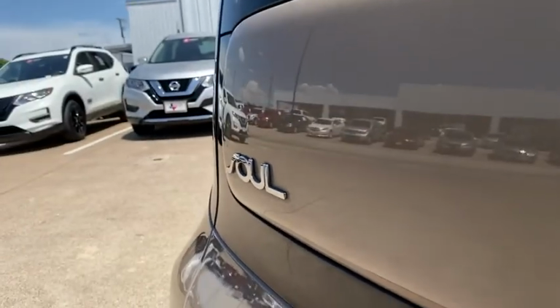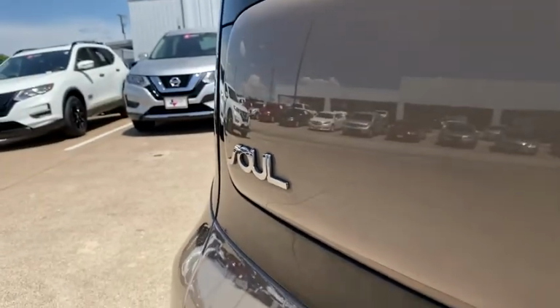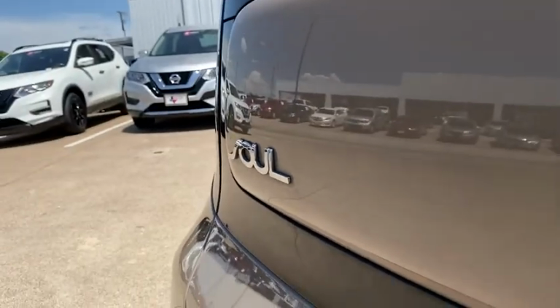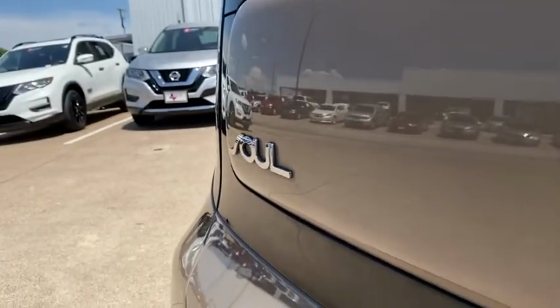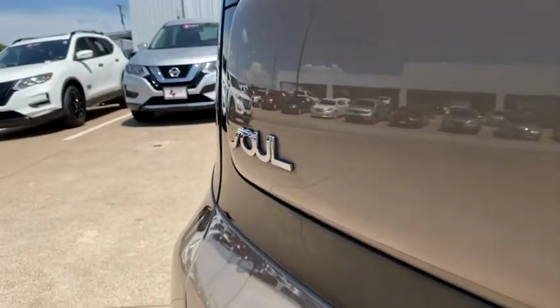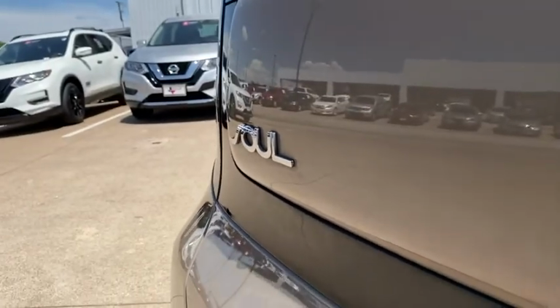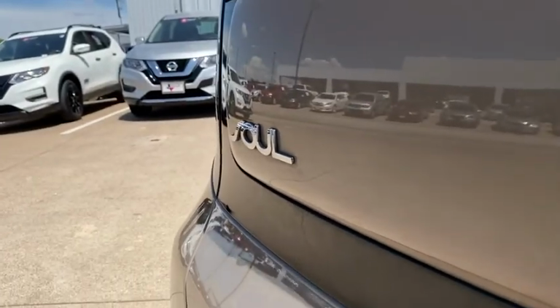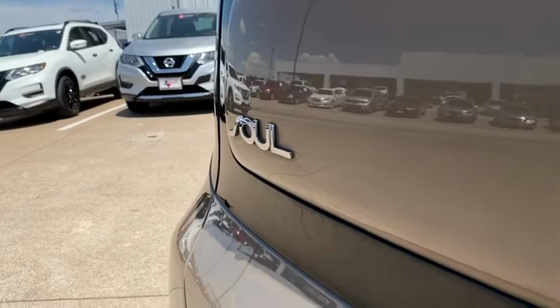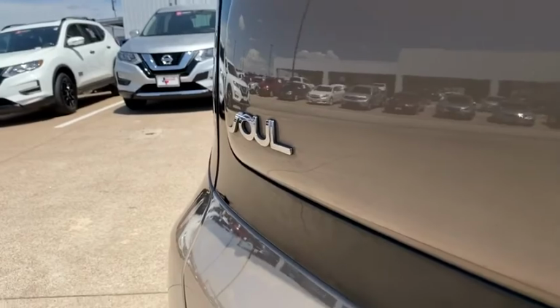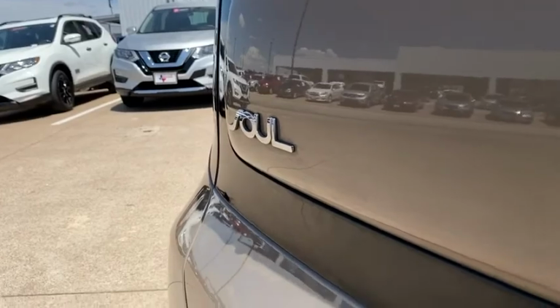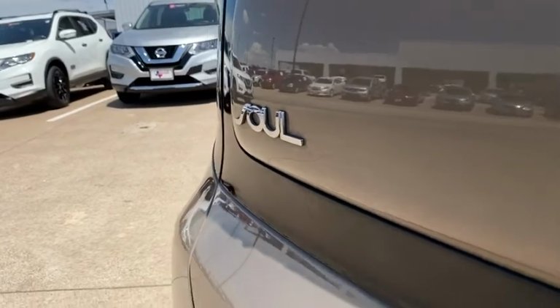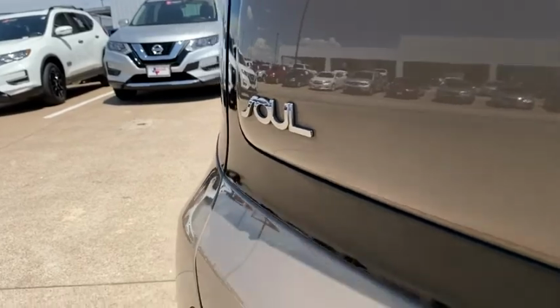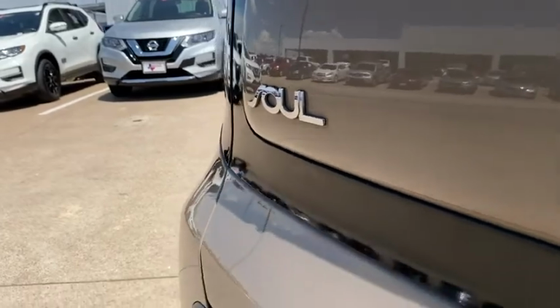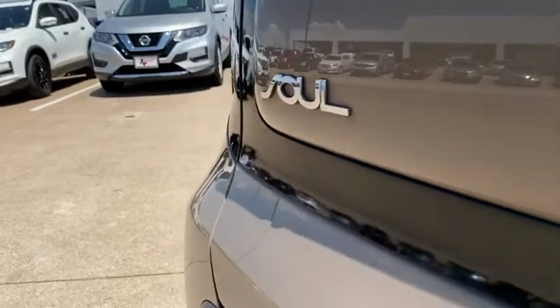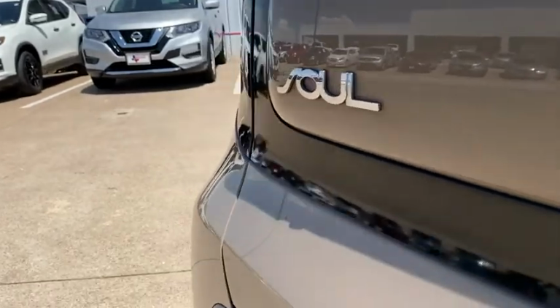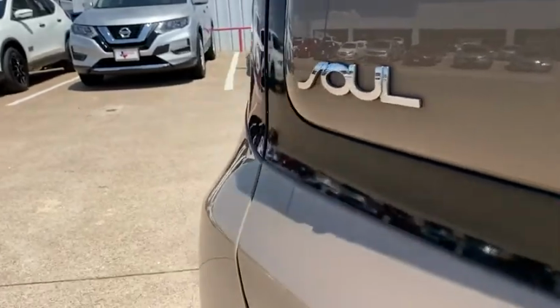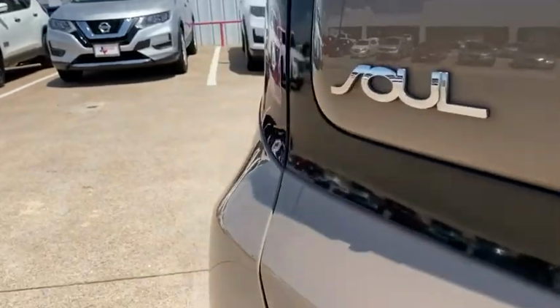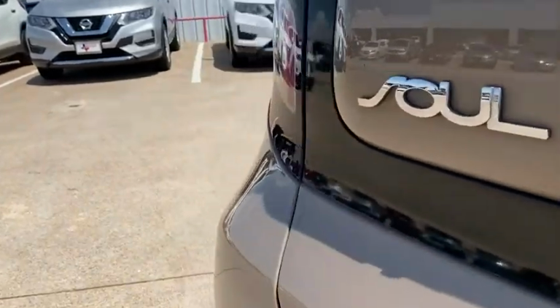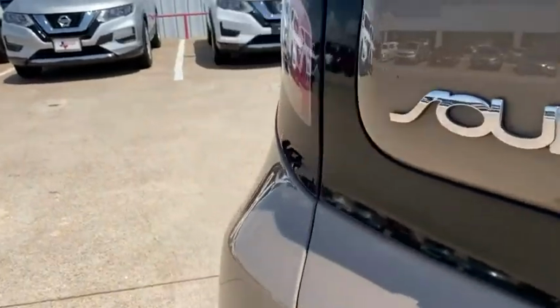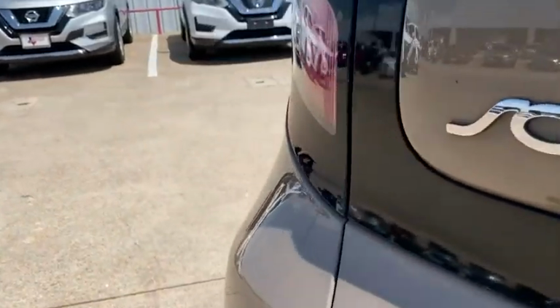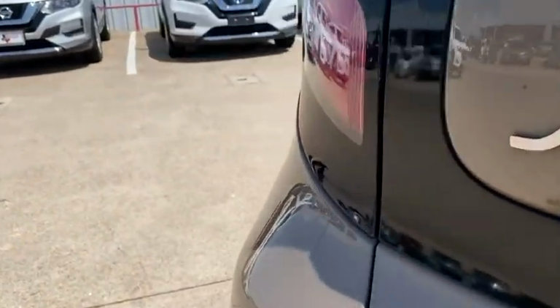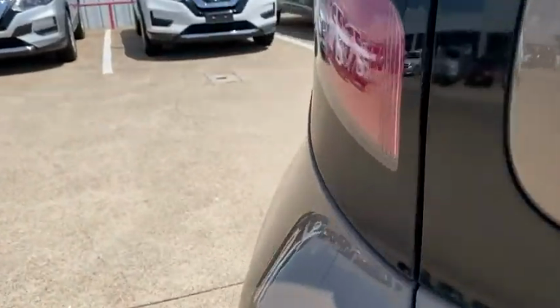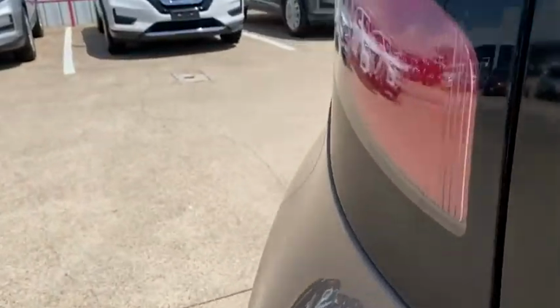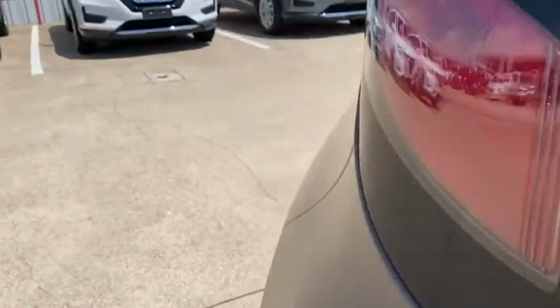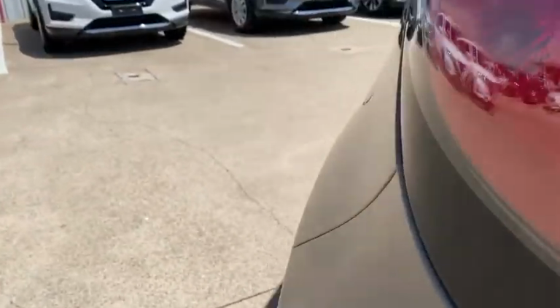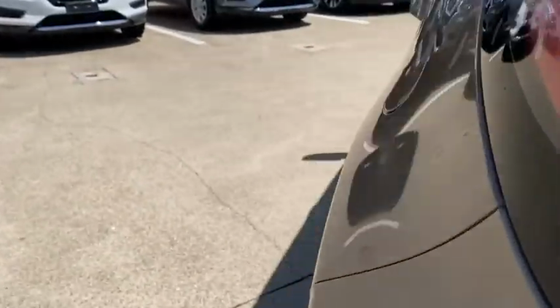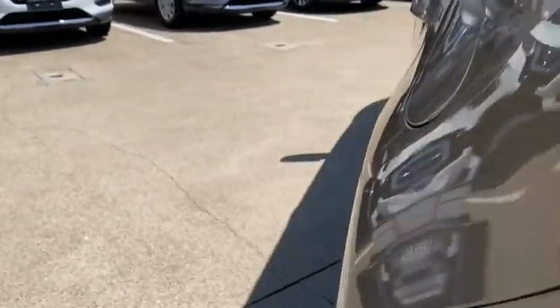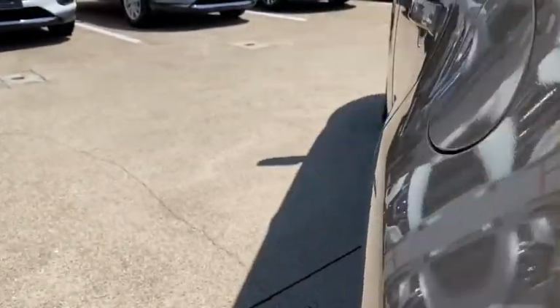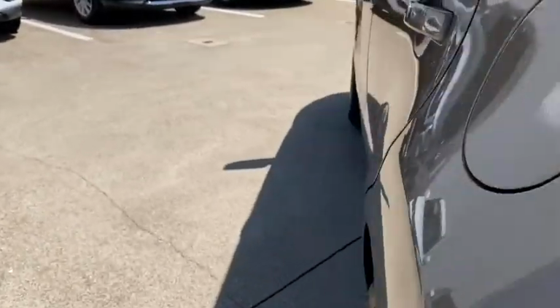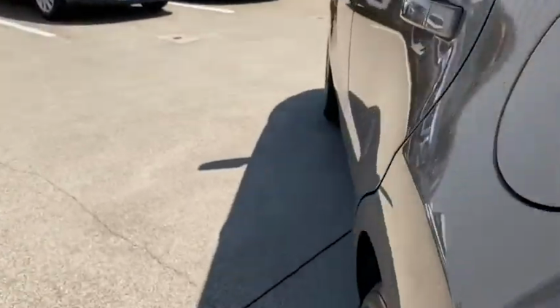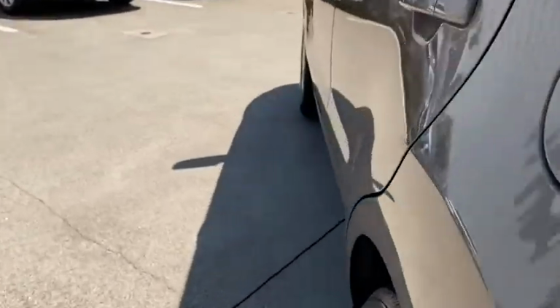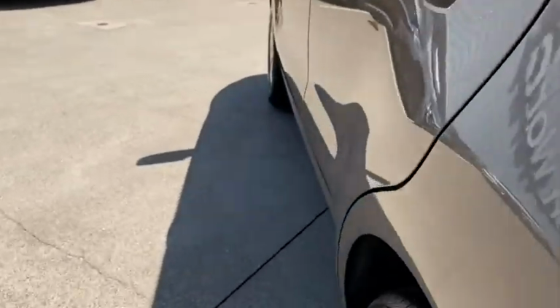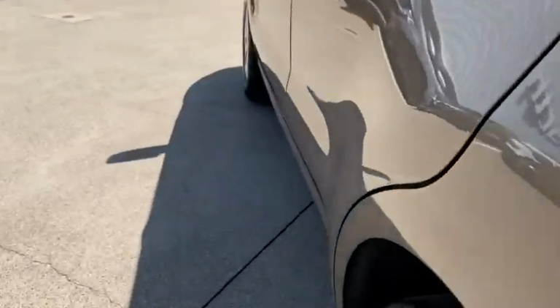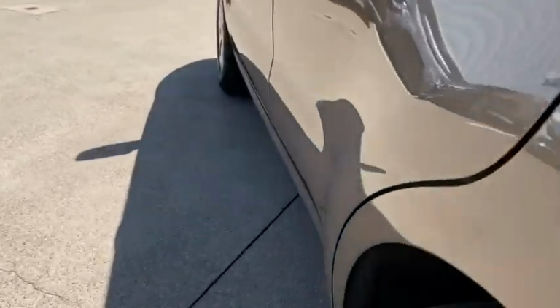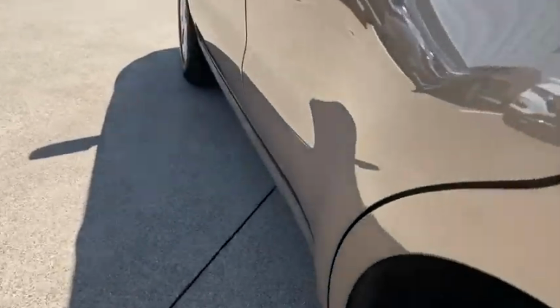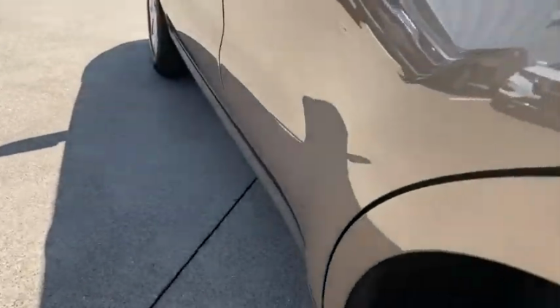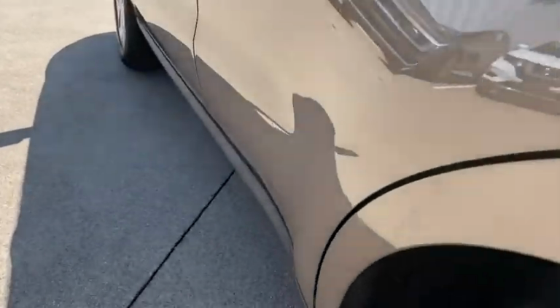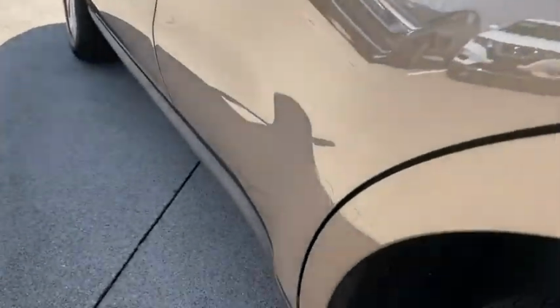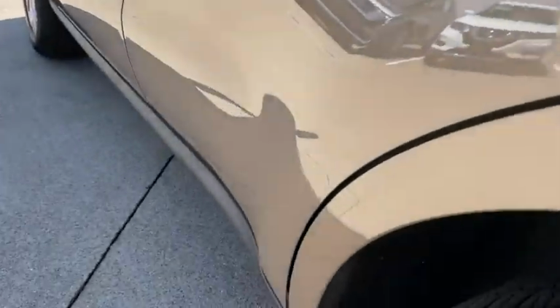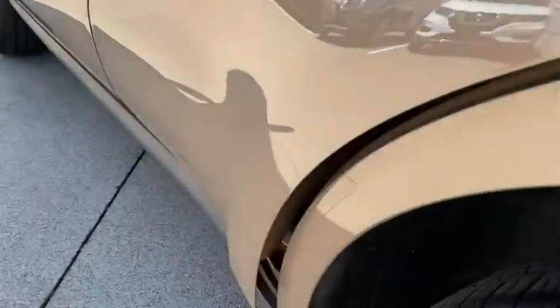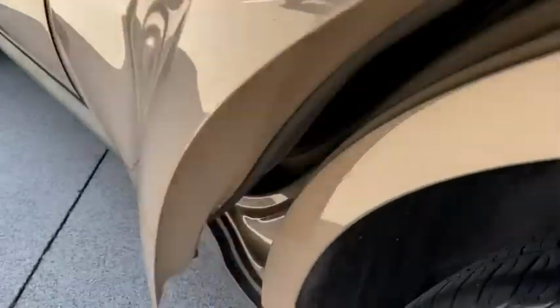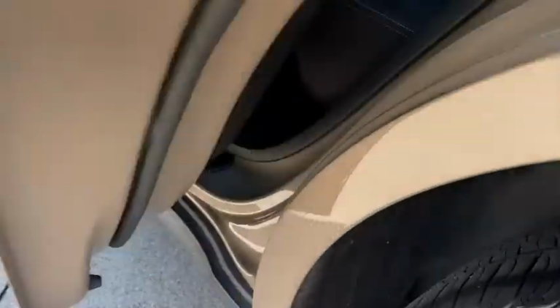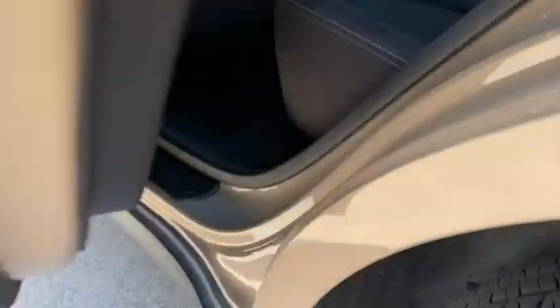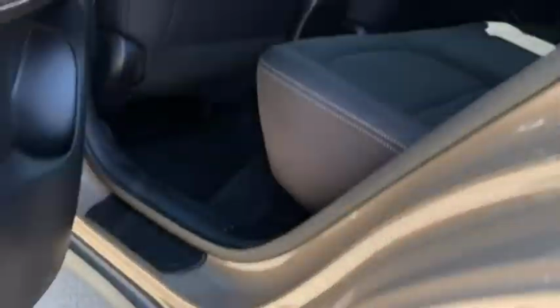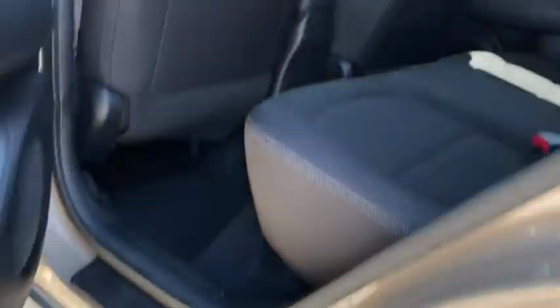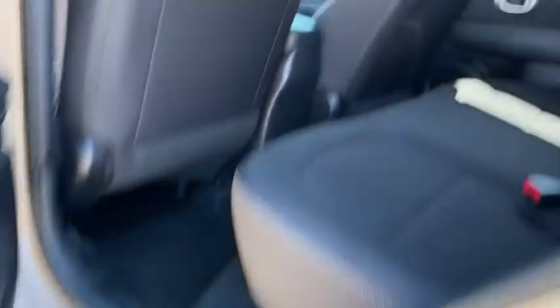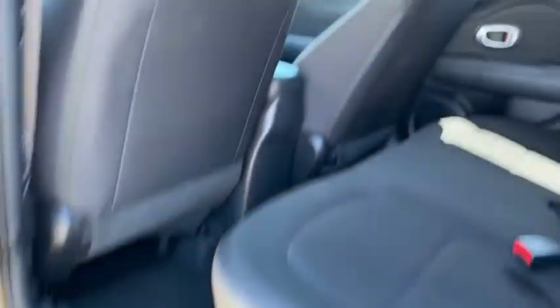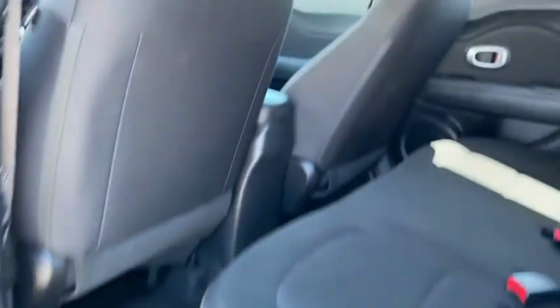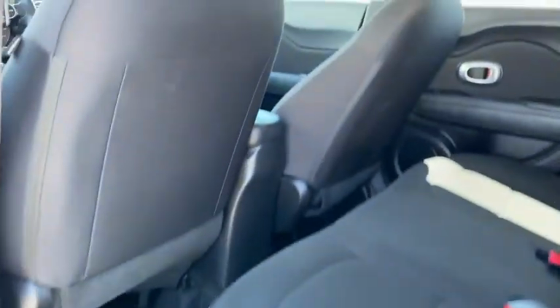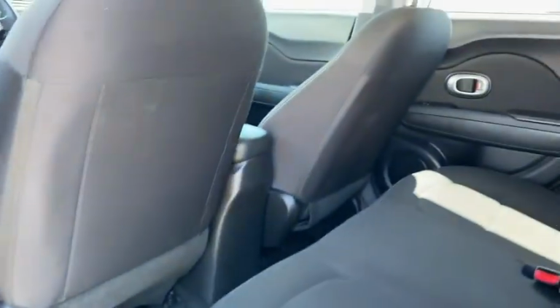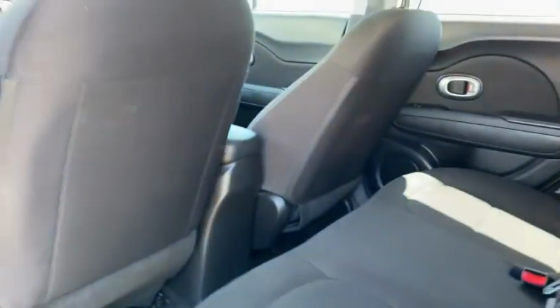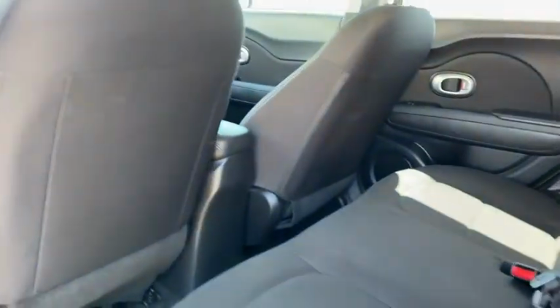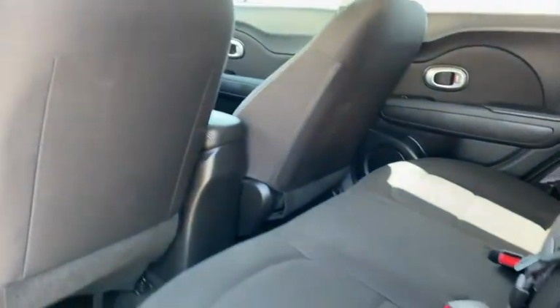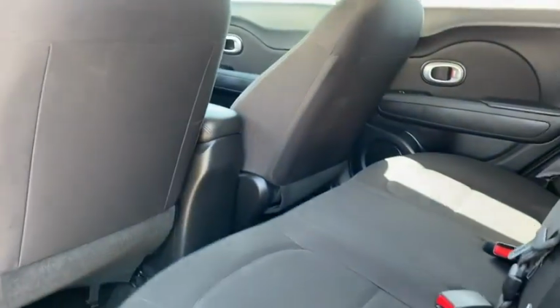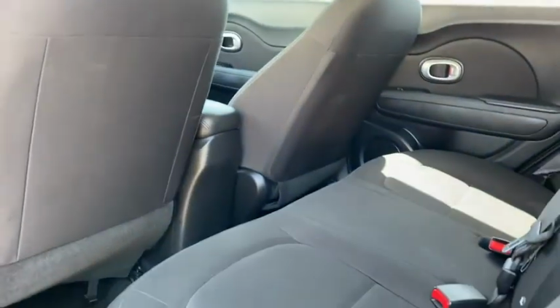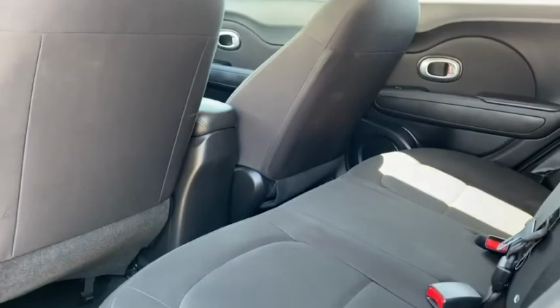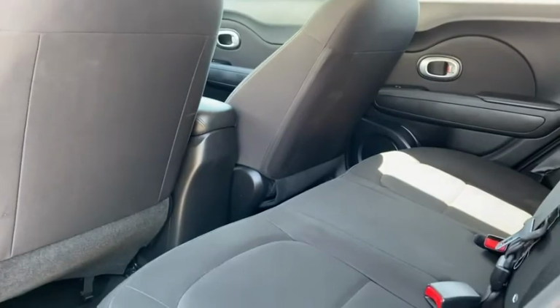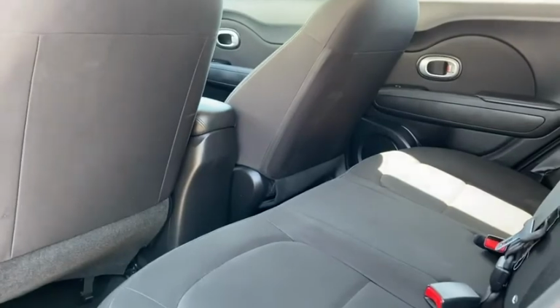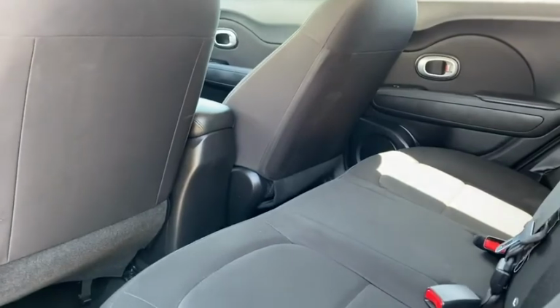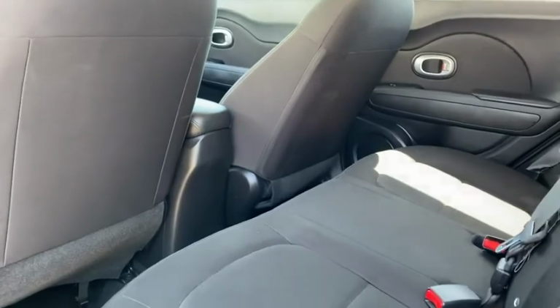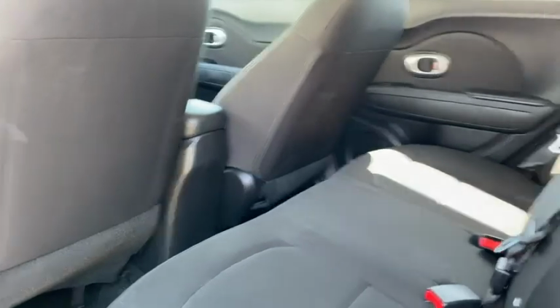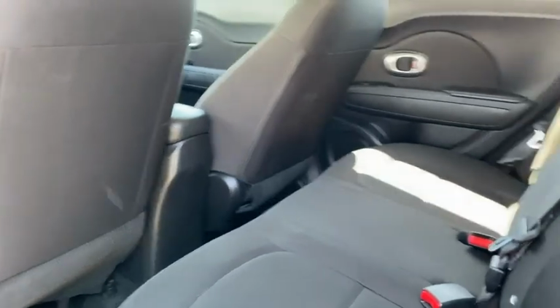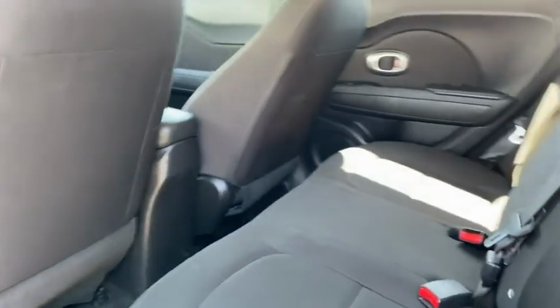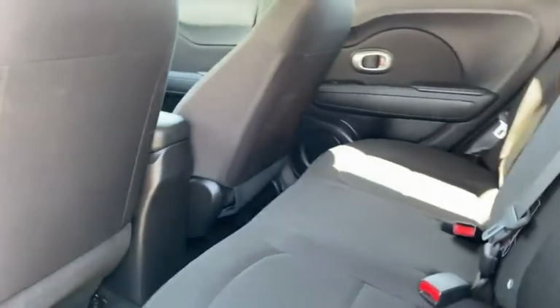Carpeted floor mats, panic alarm, driver vanity mirror, front reading lamps, tilt steering wheel, front bucket seats.